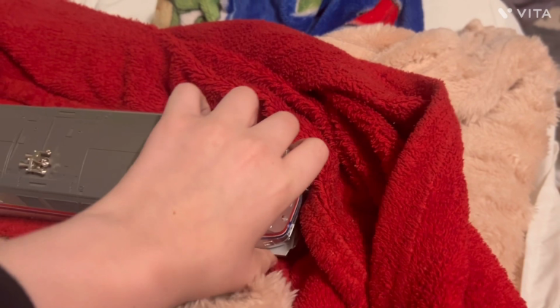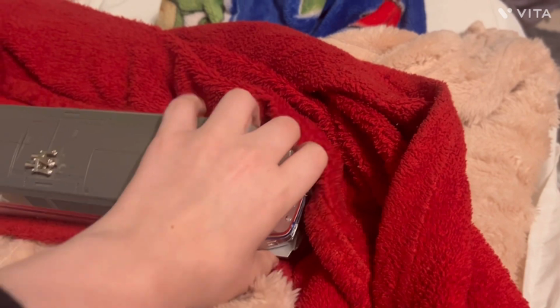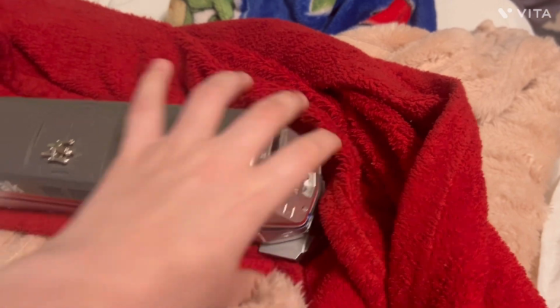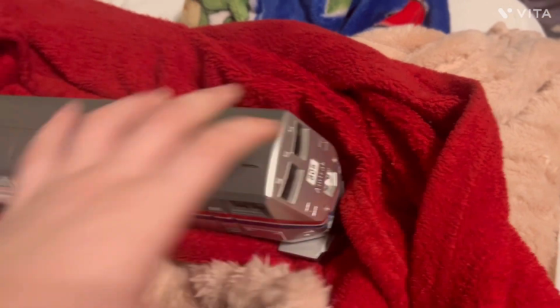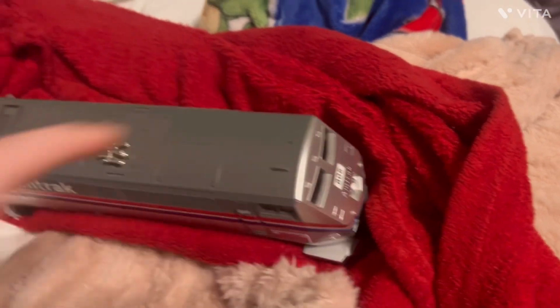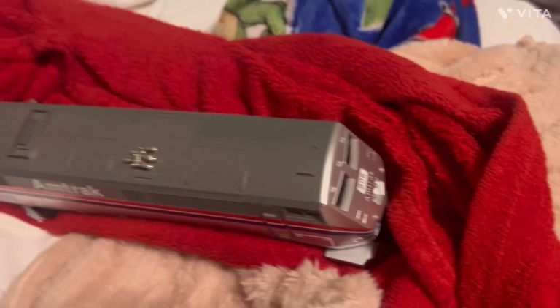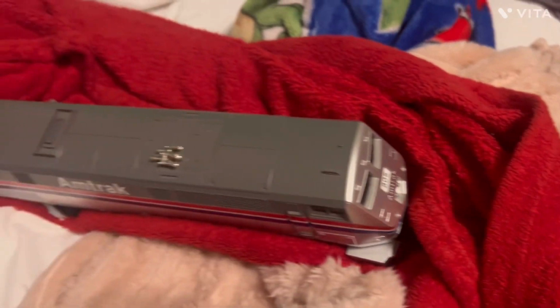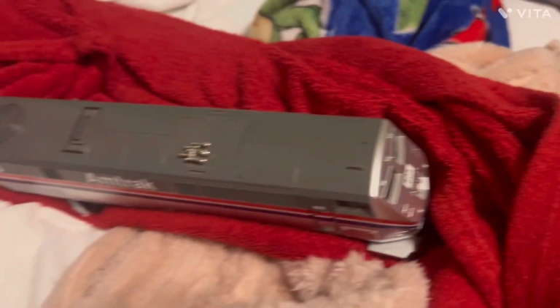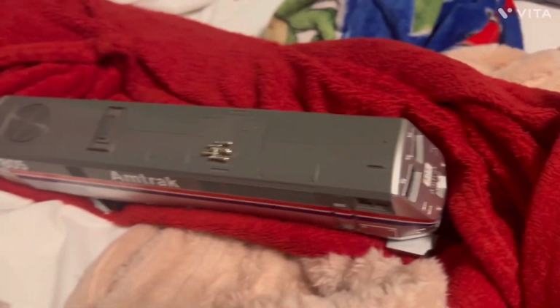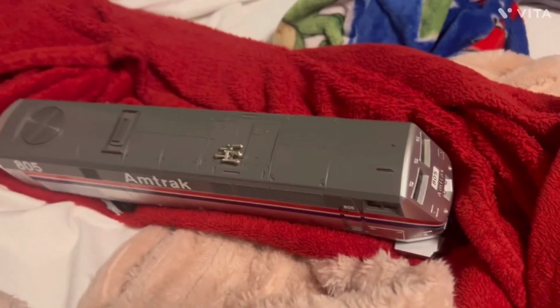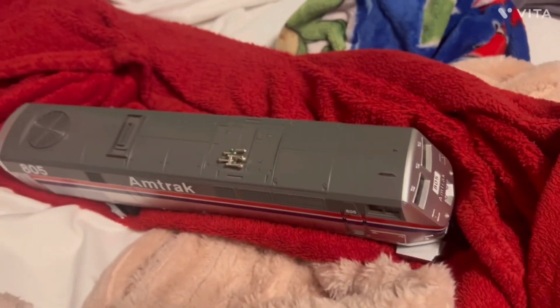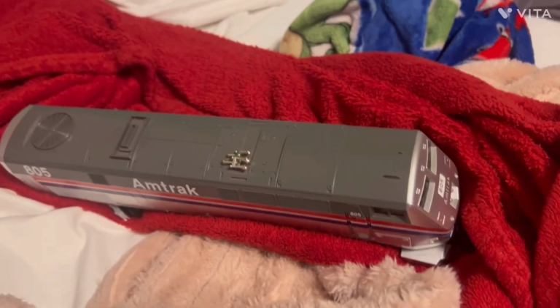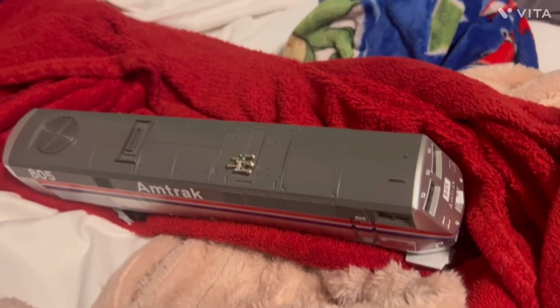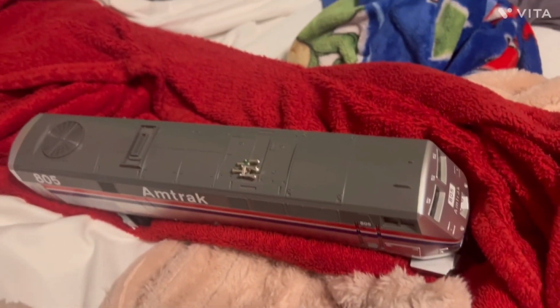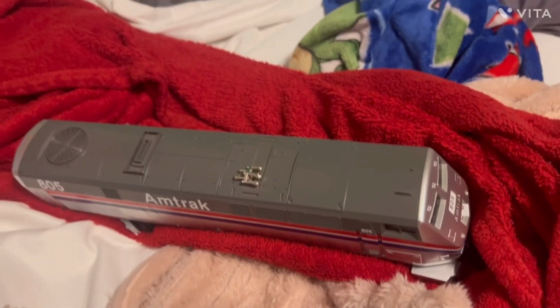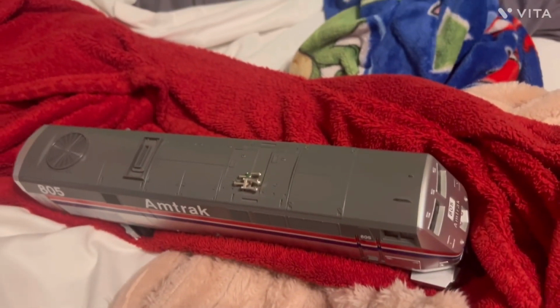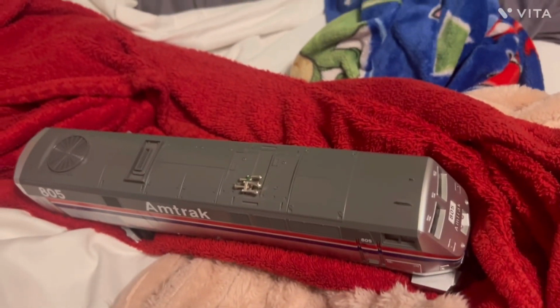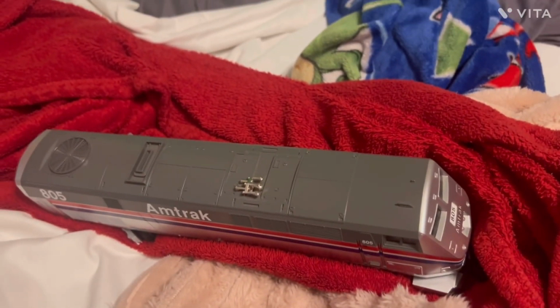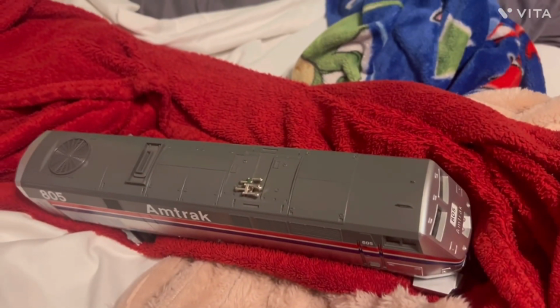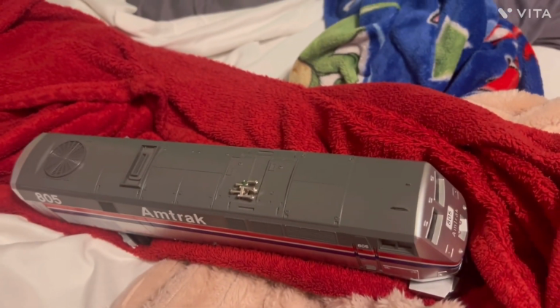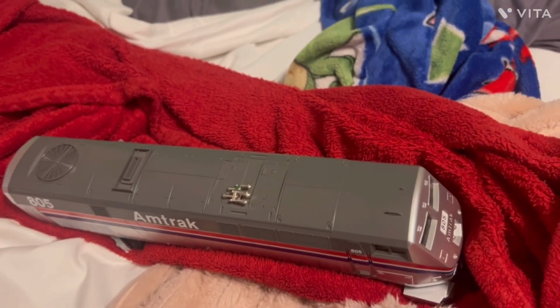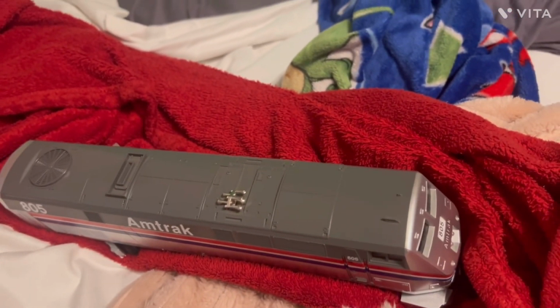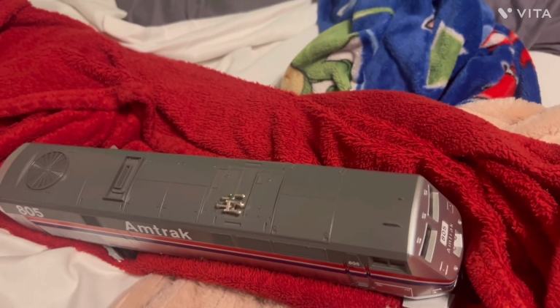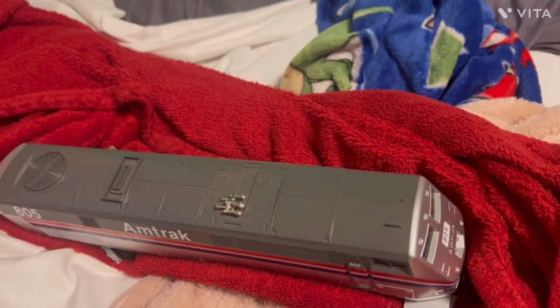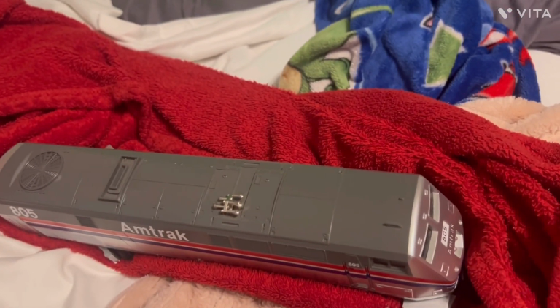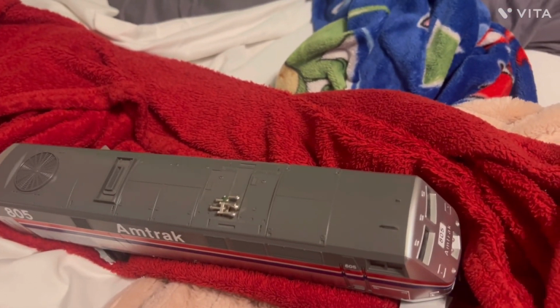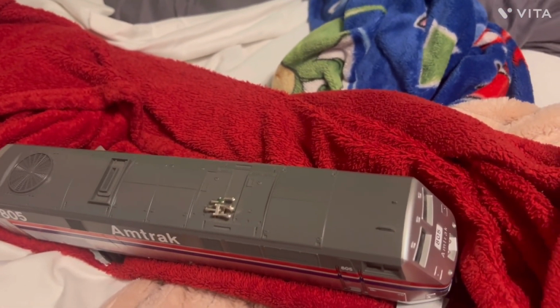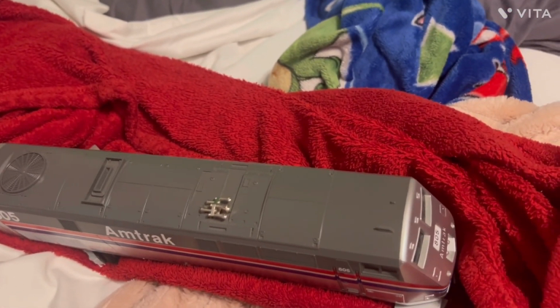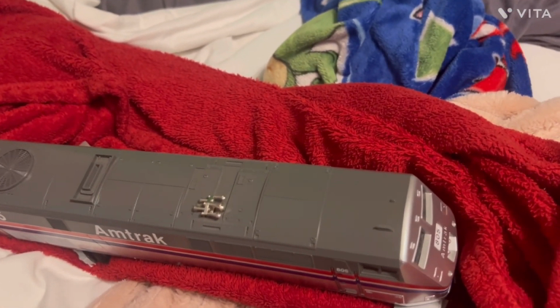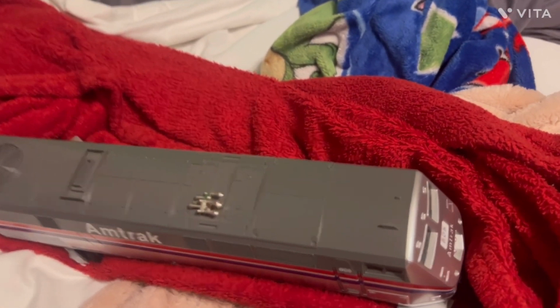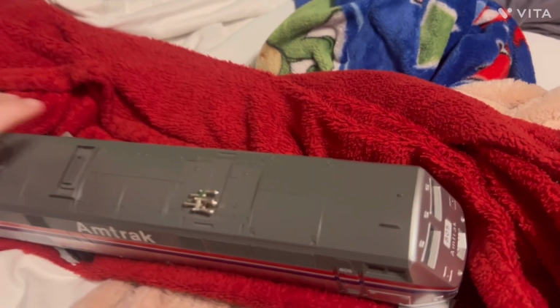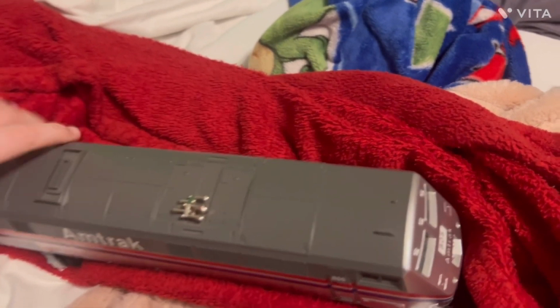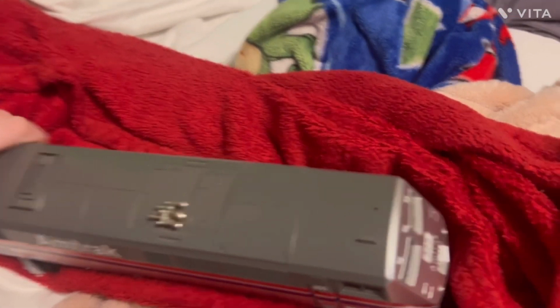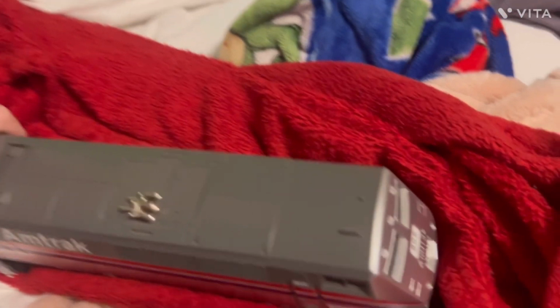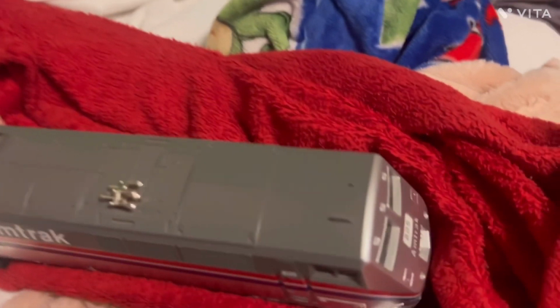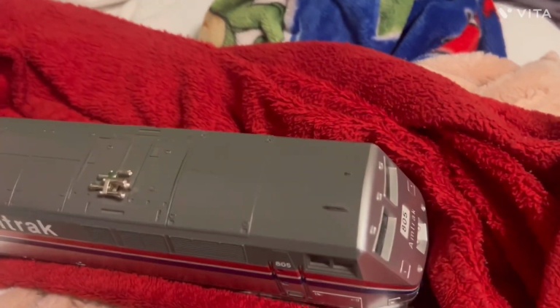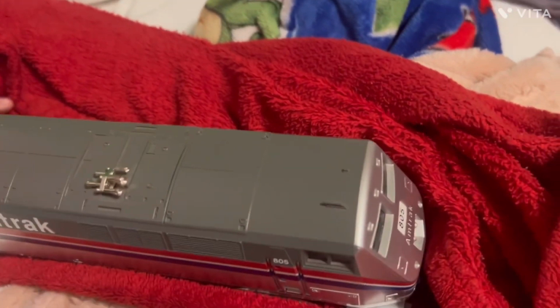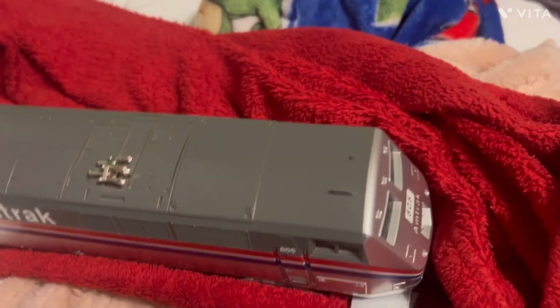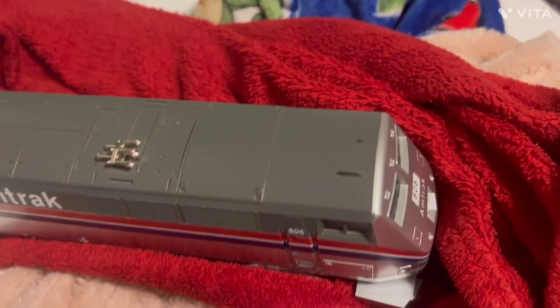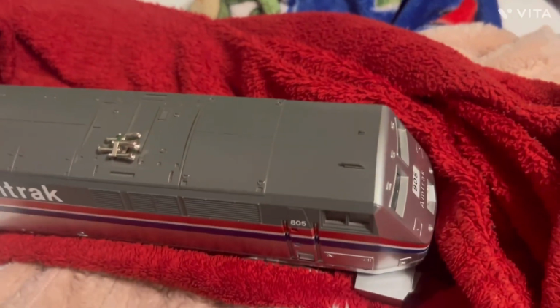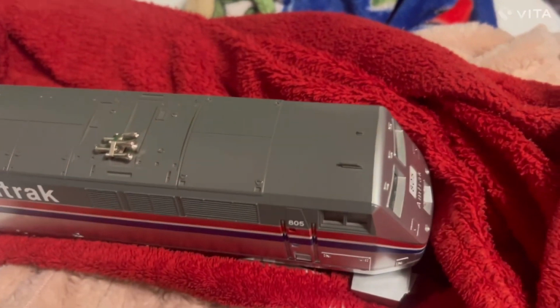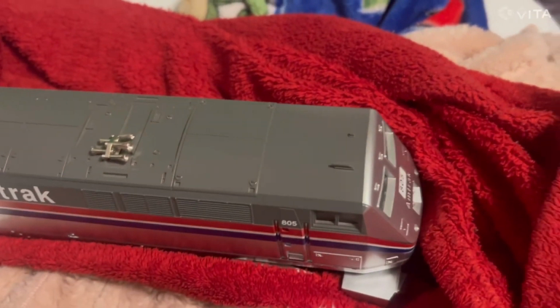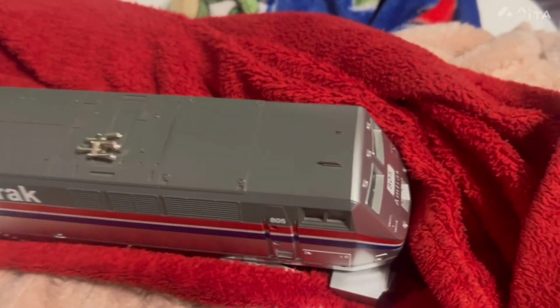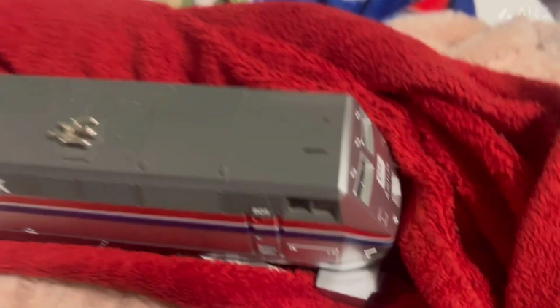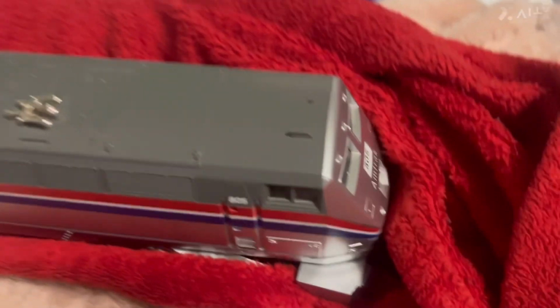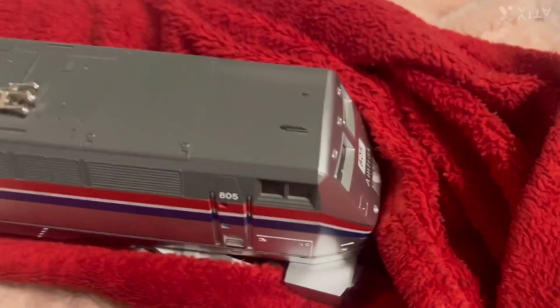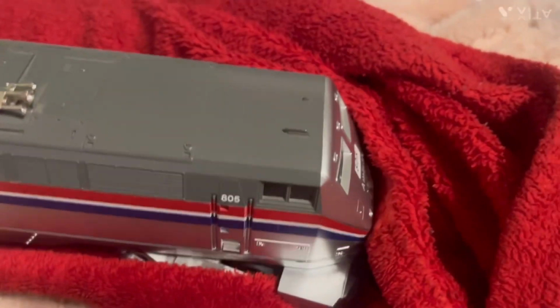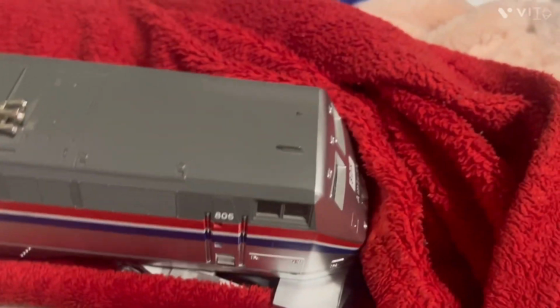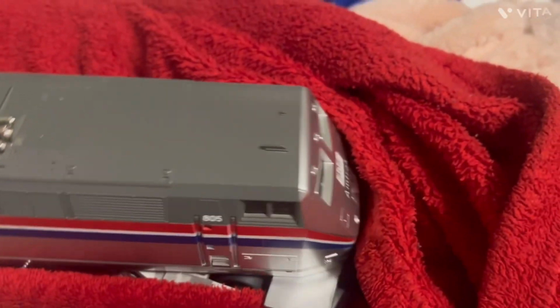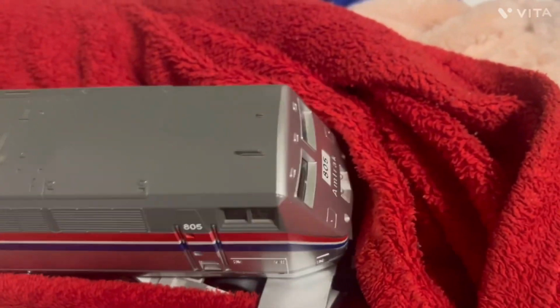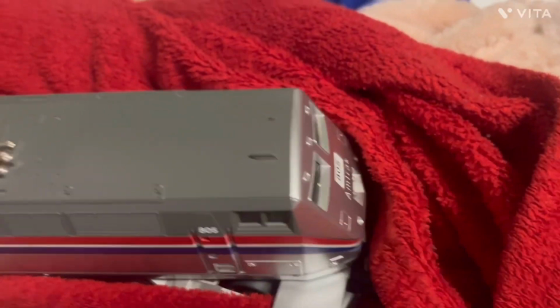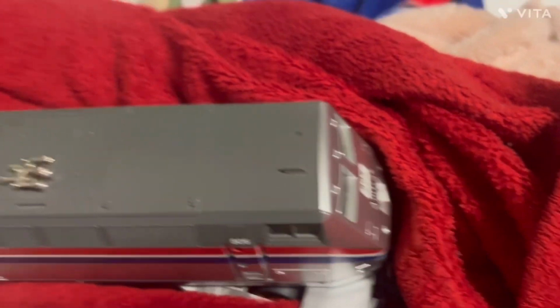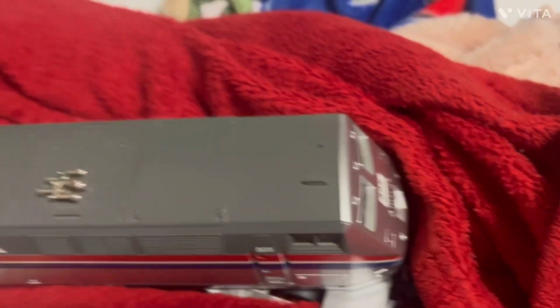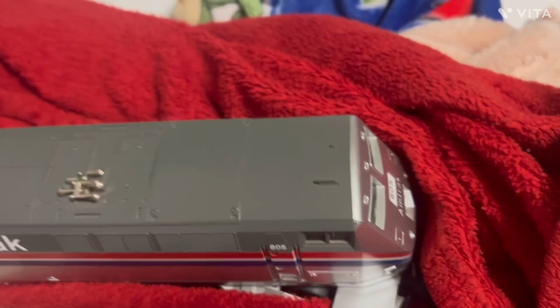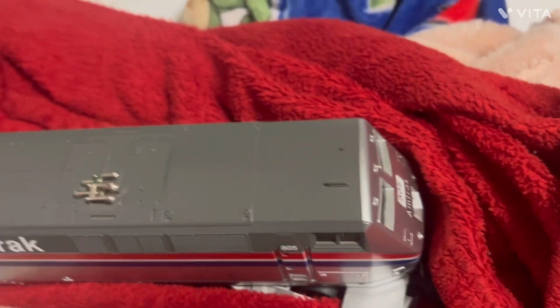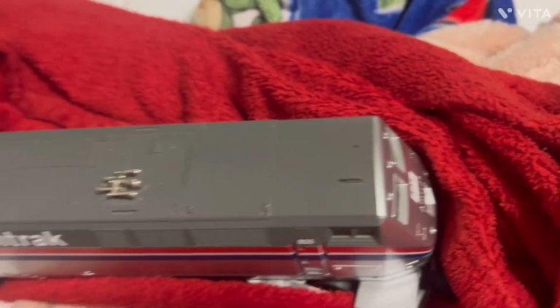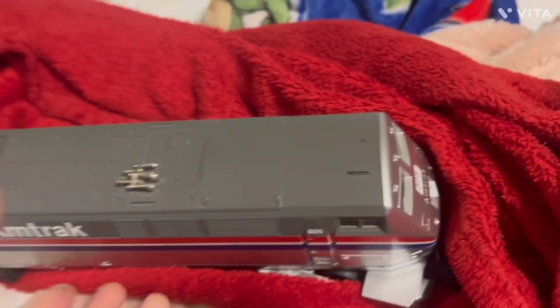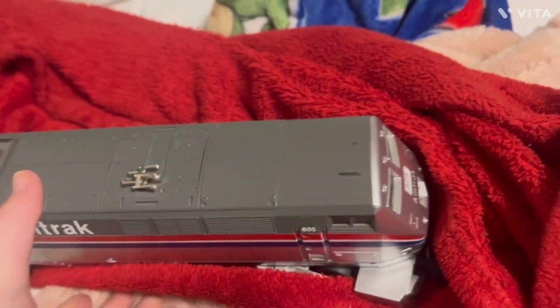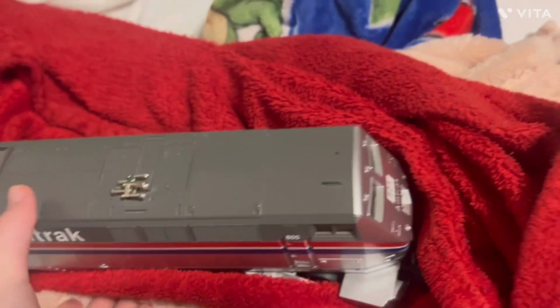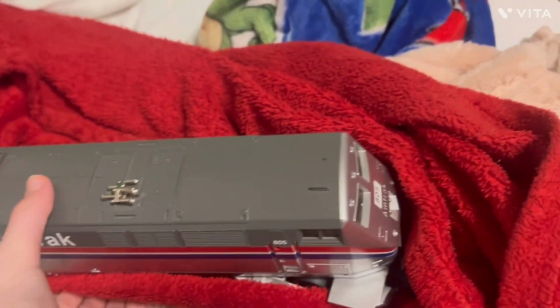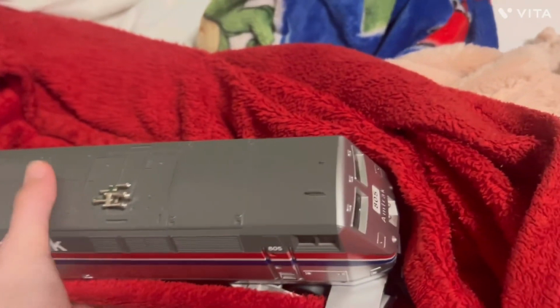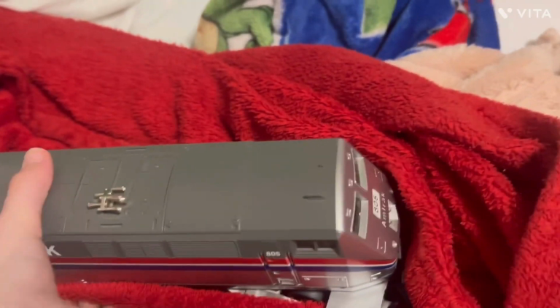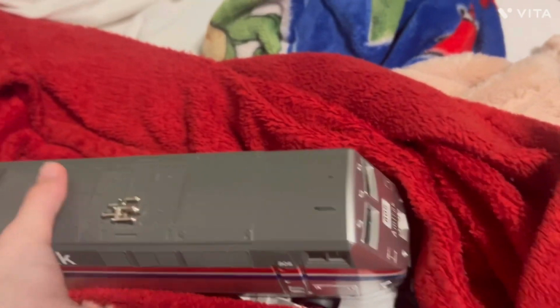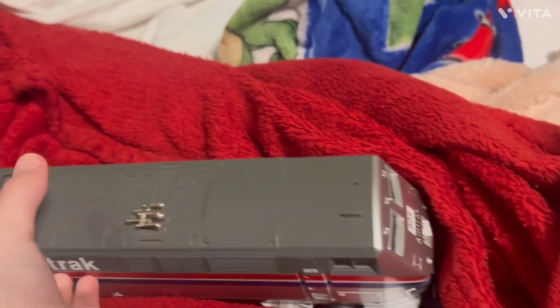How insanely cool is this? Wow, this train is big.